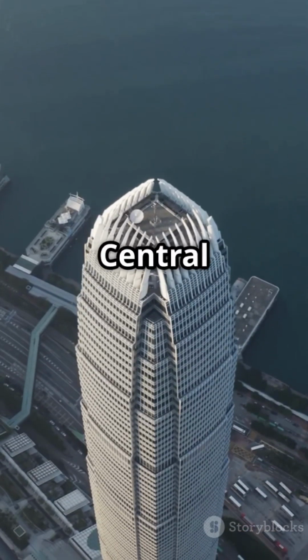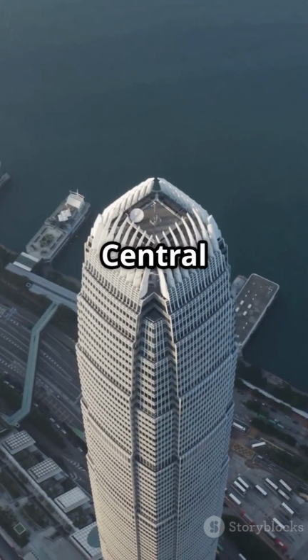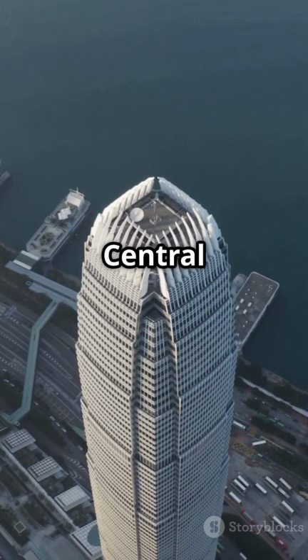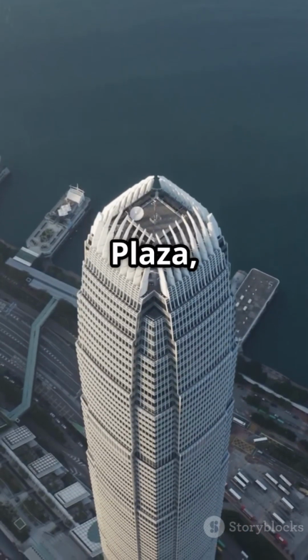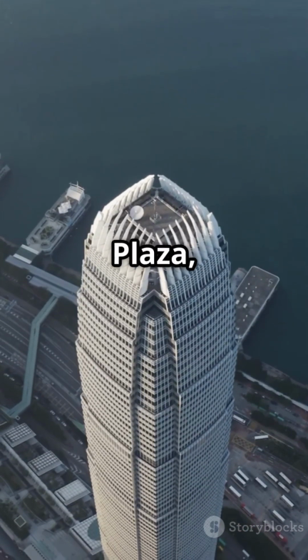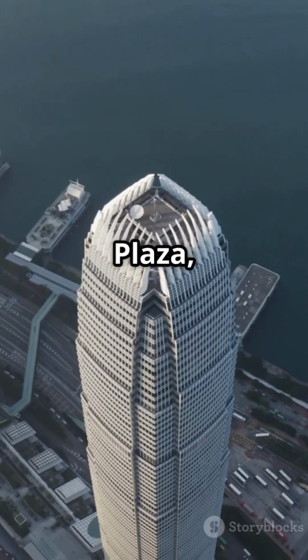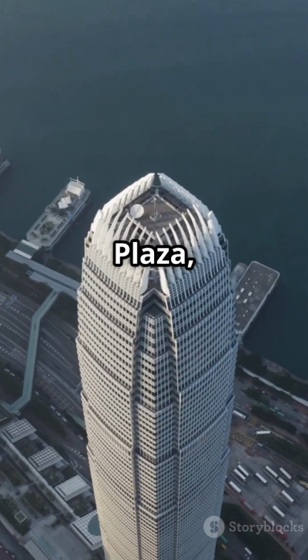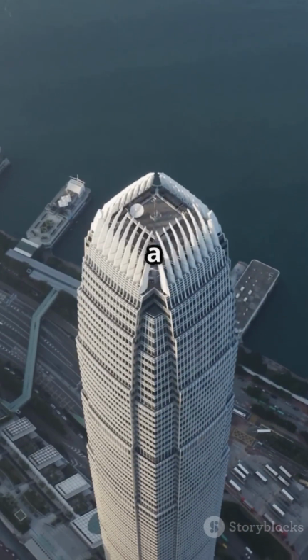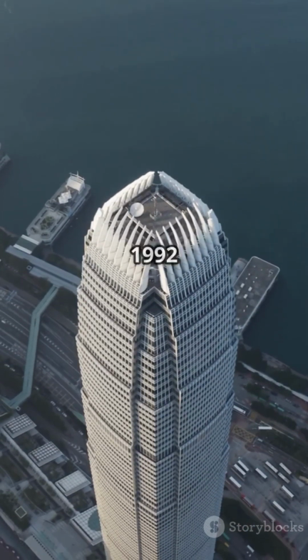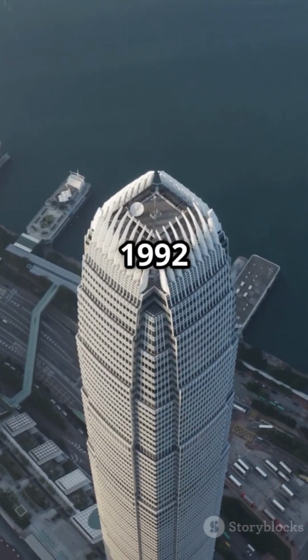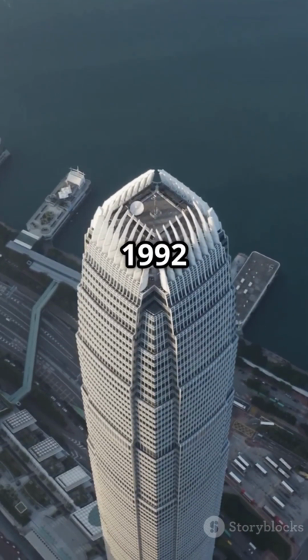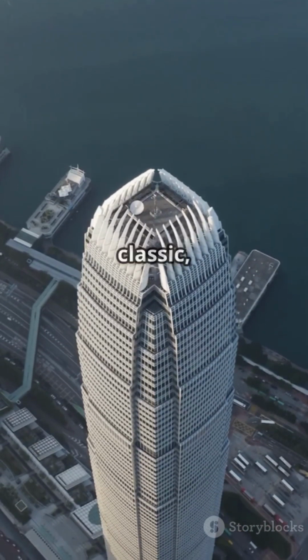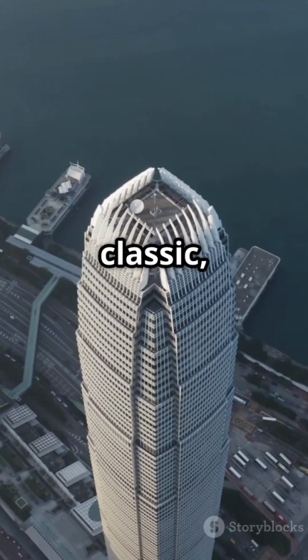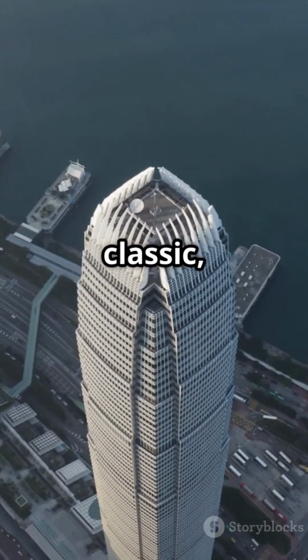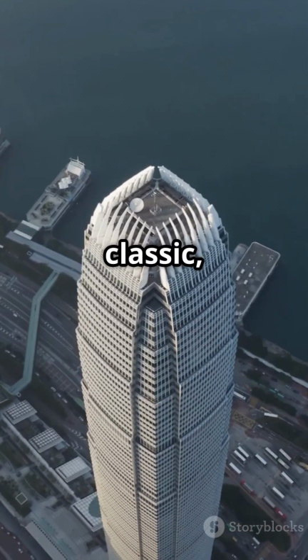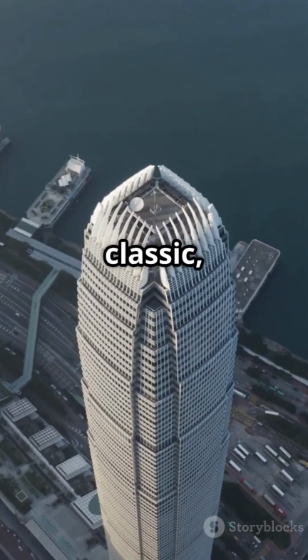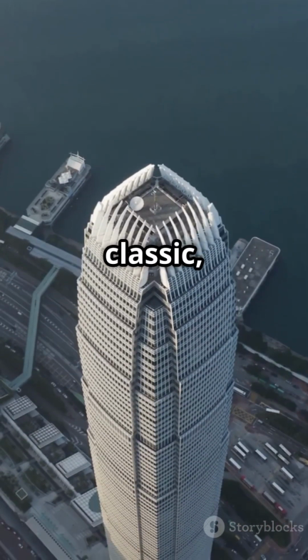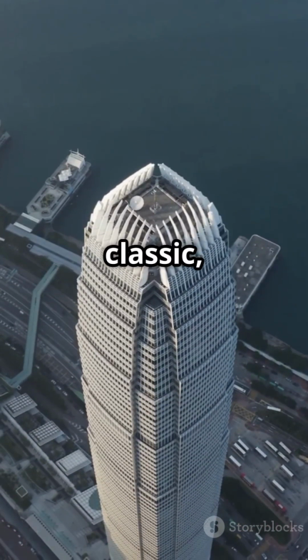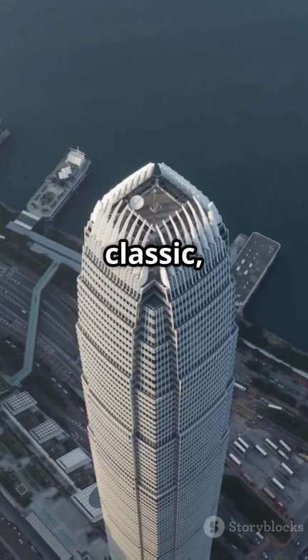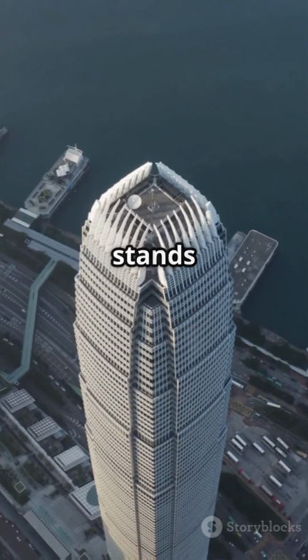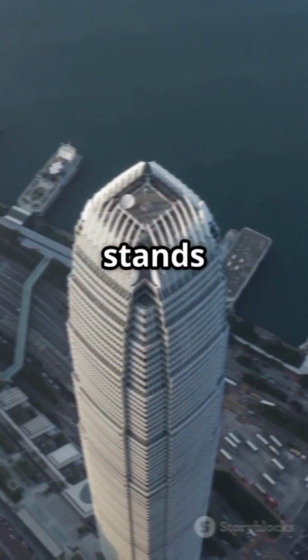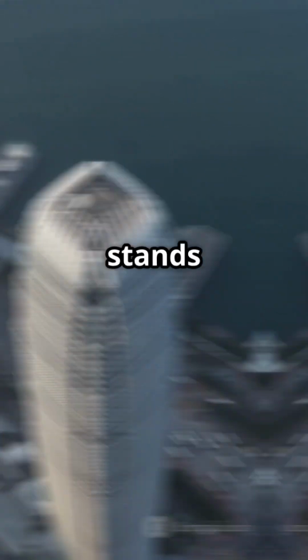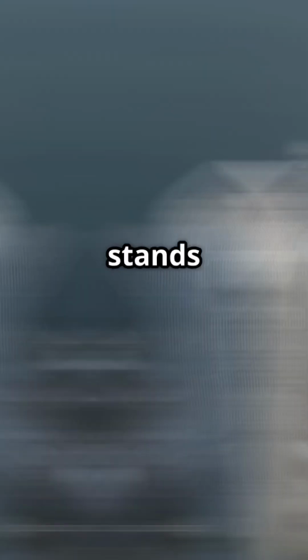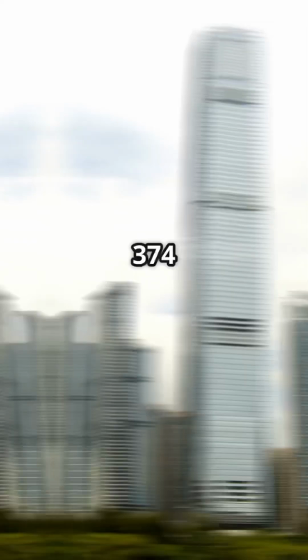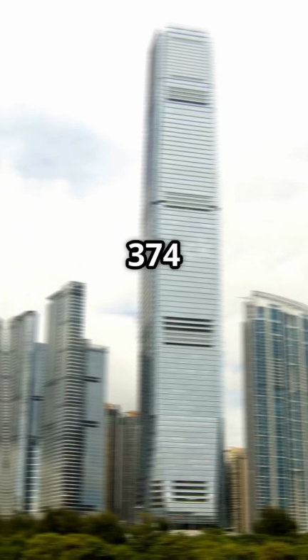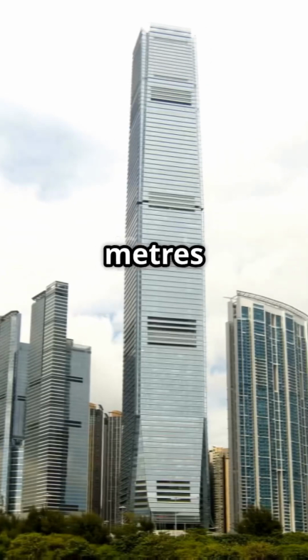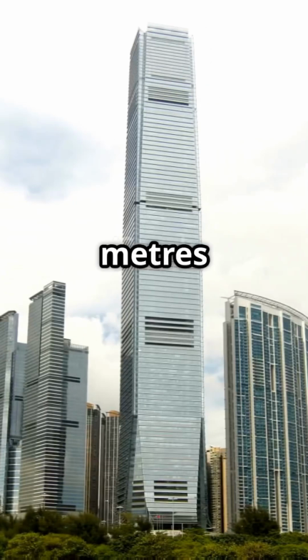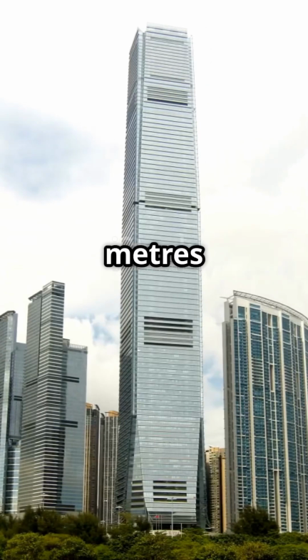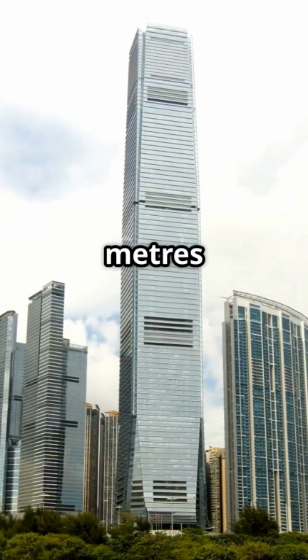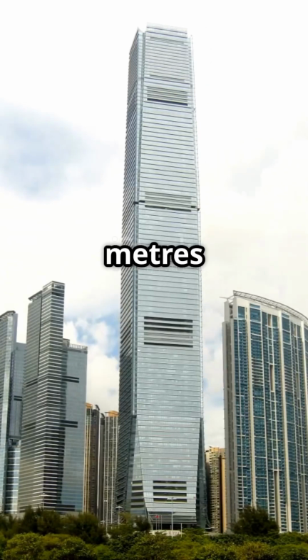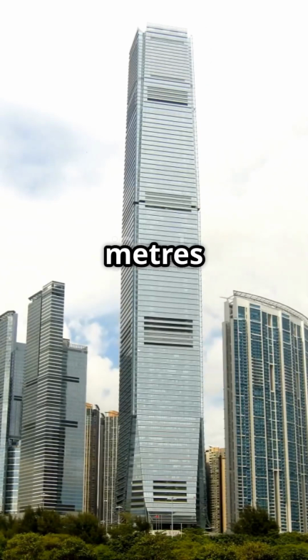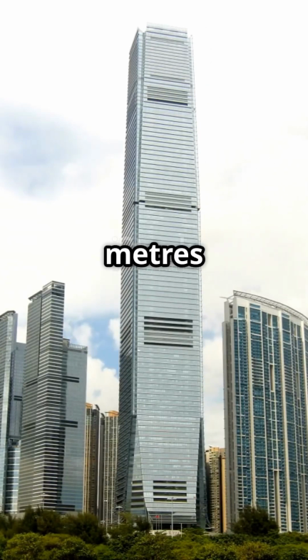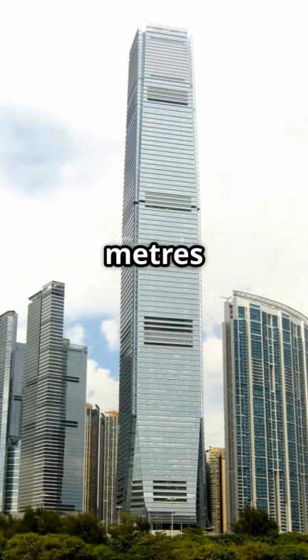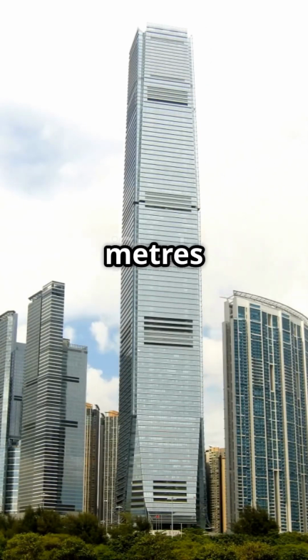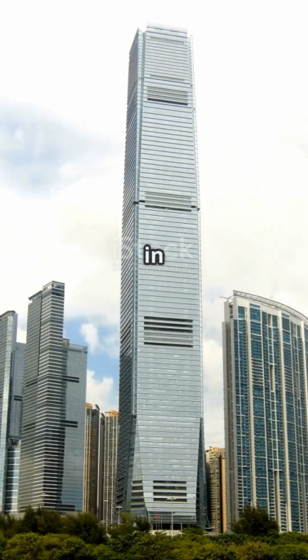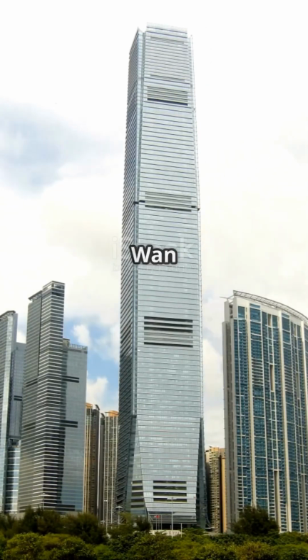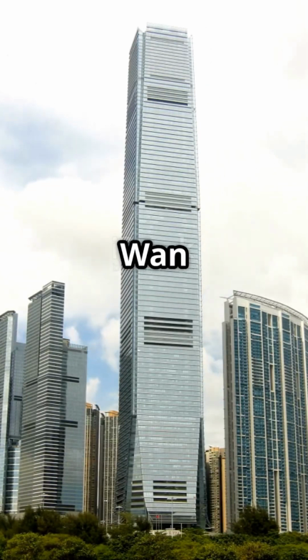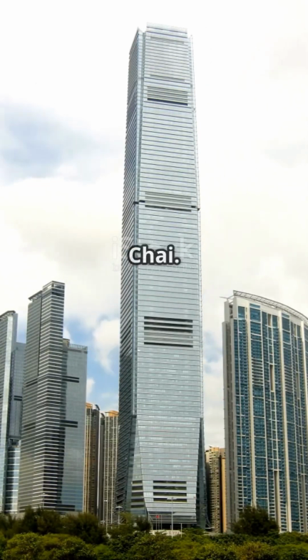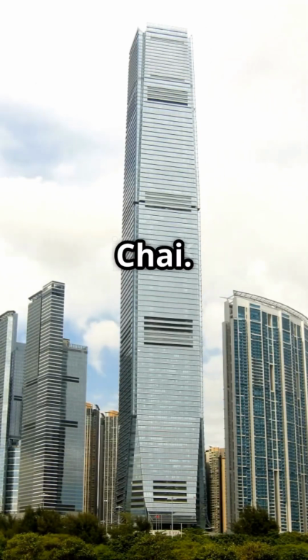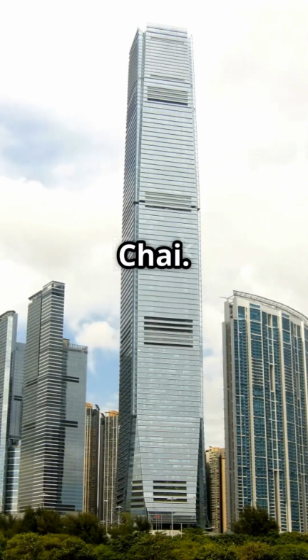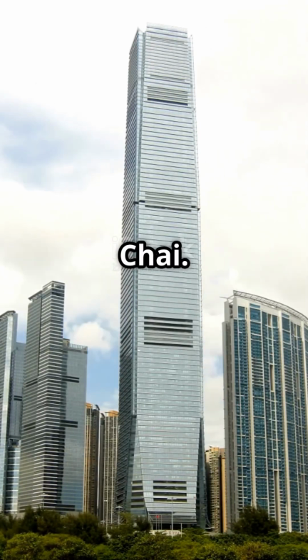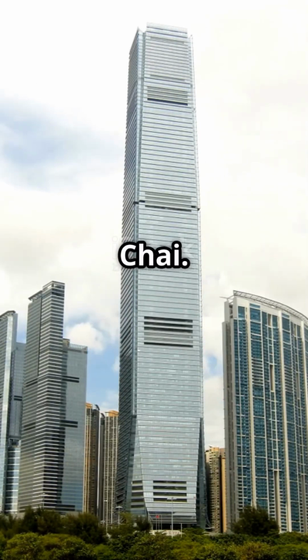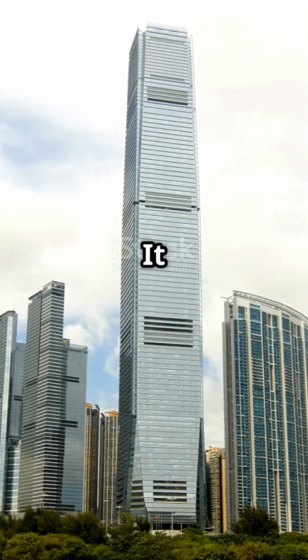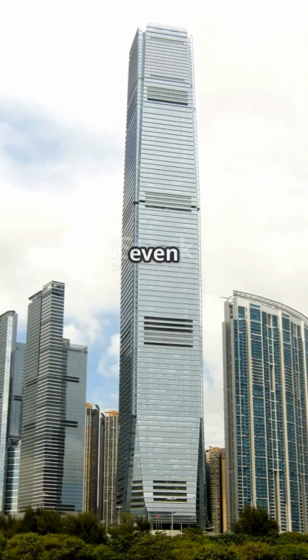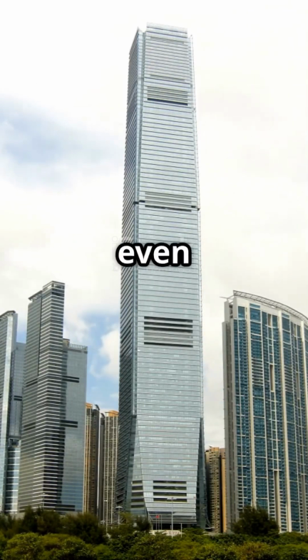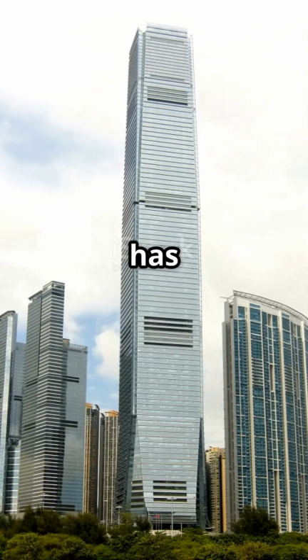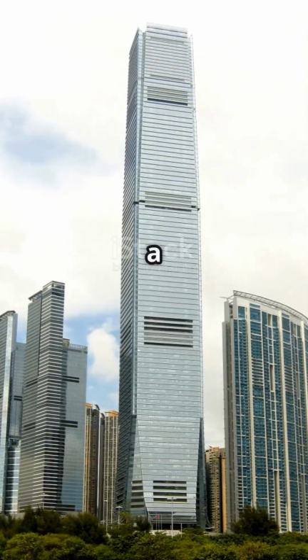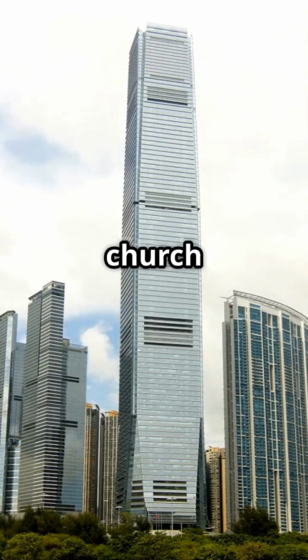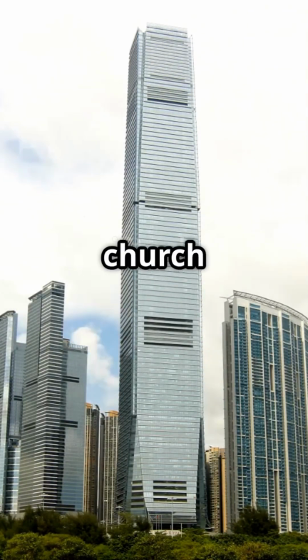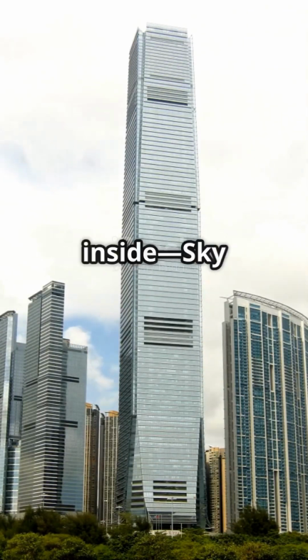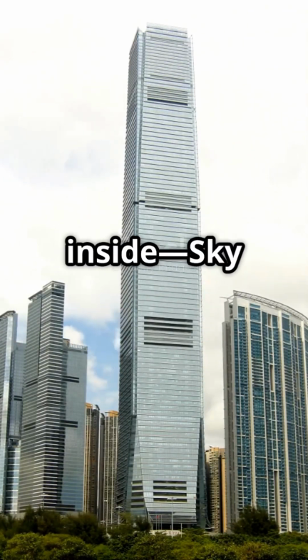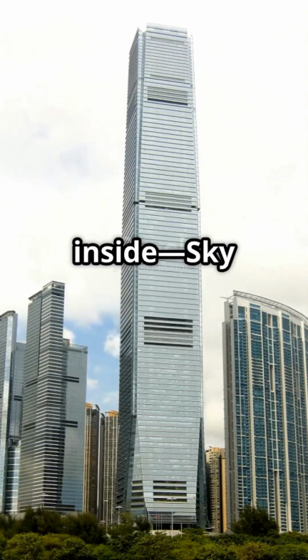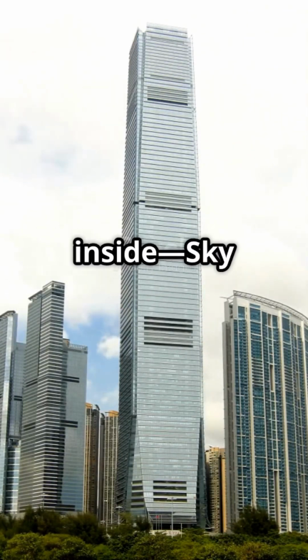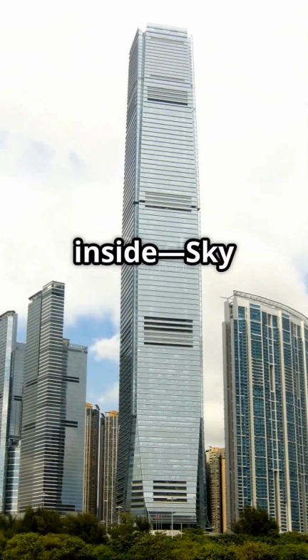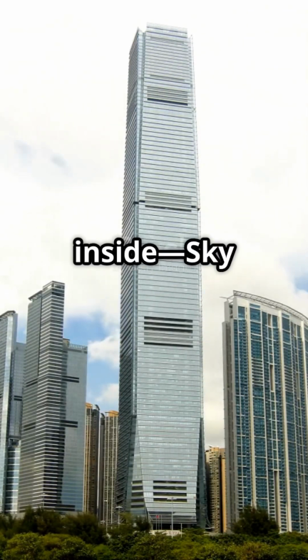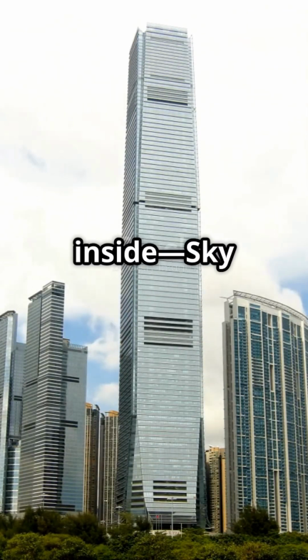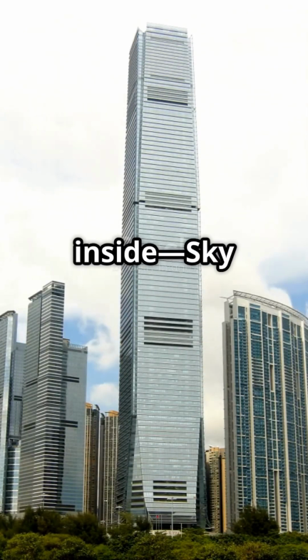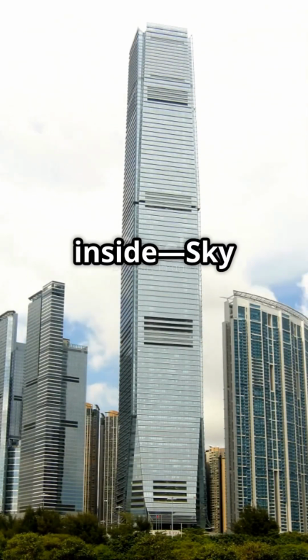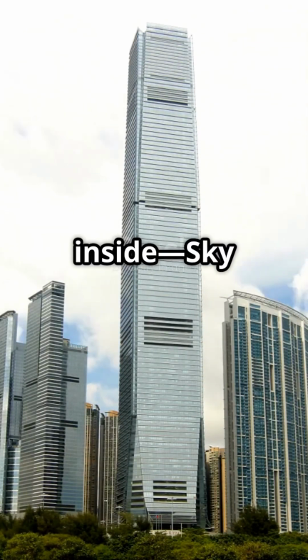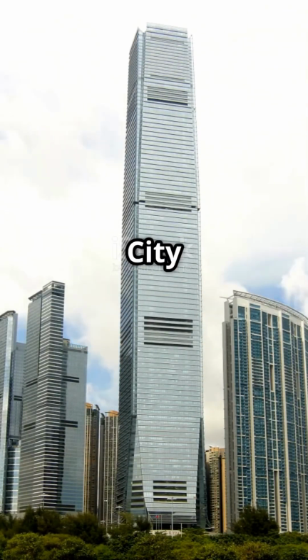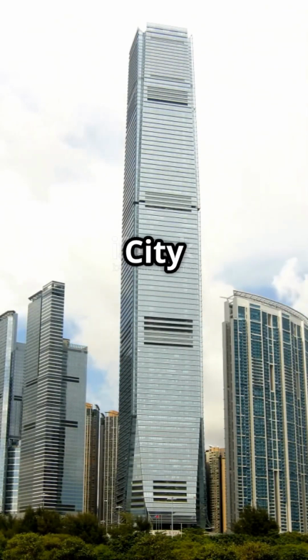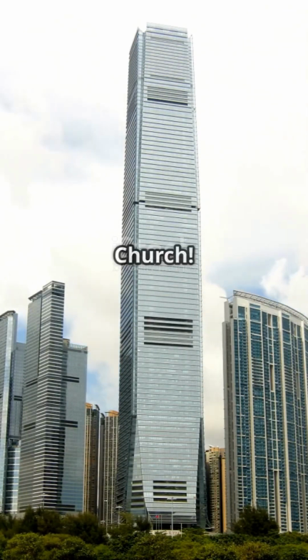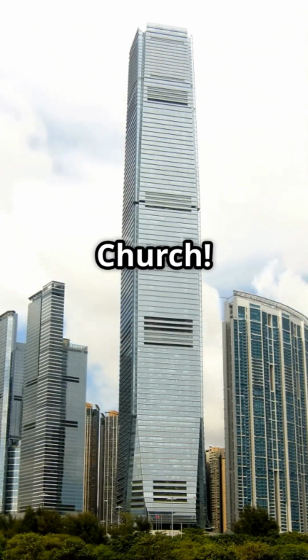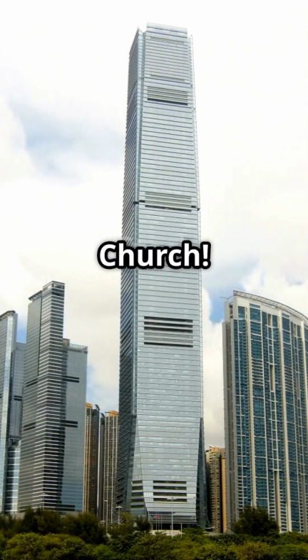Central Plaza, a 1992 classic, stands at 374 meters in Wan Chai. It even has a church inside — Sky City Church.